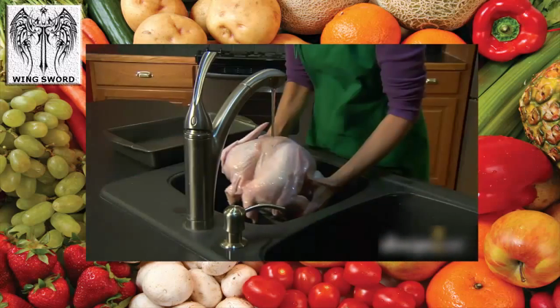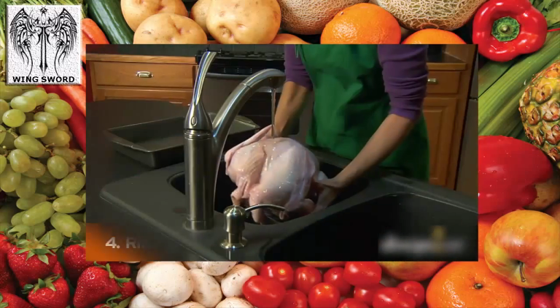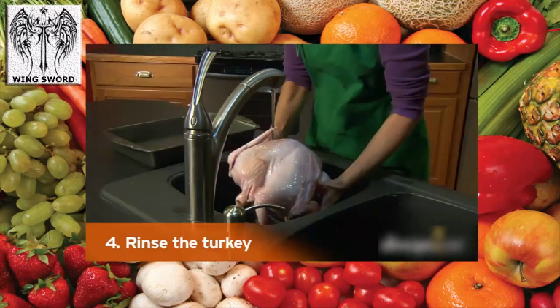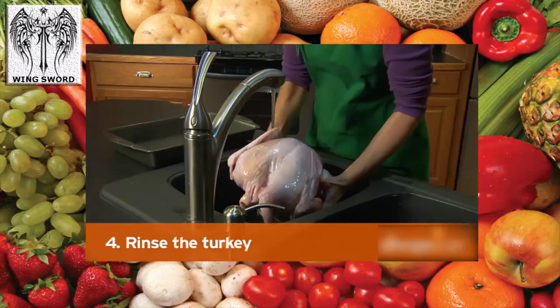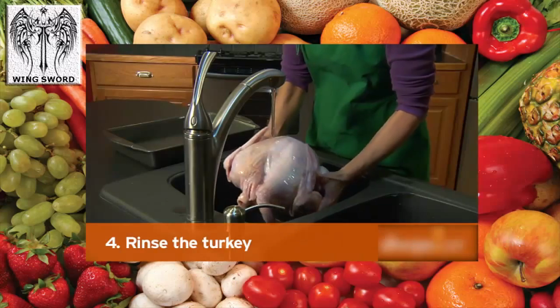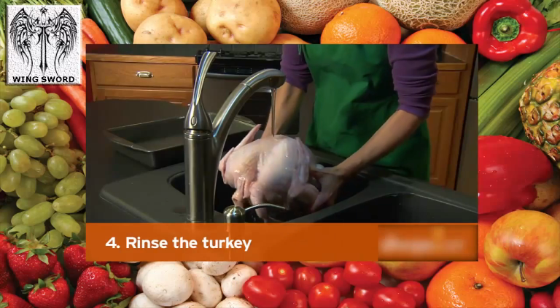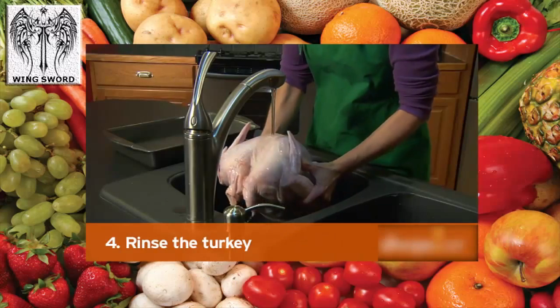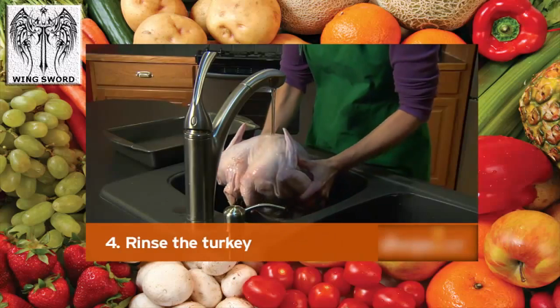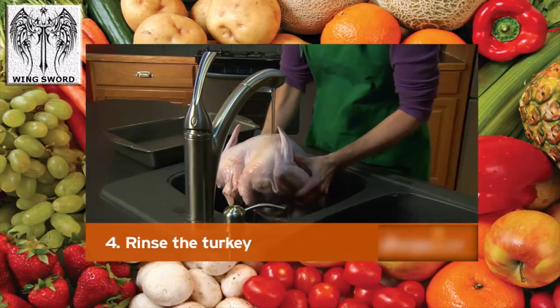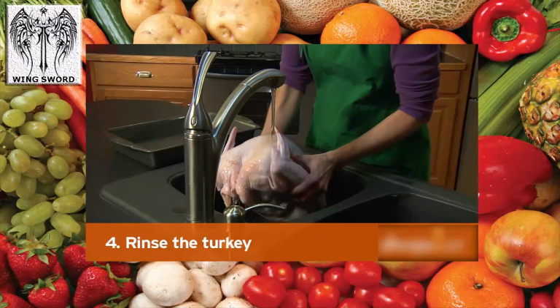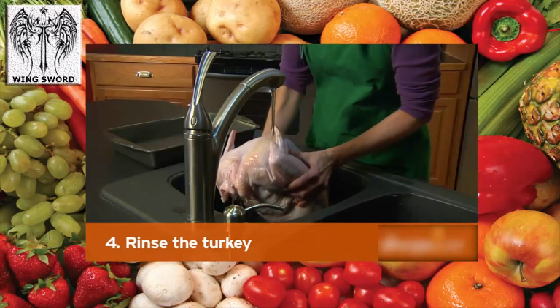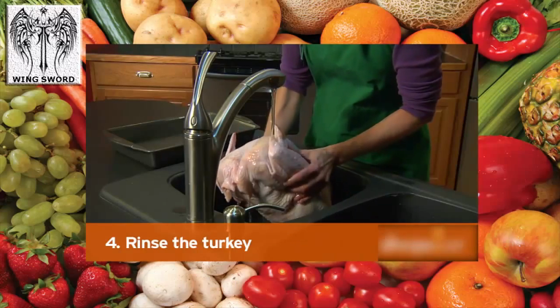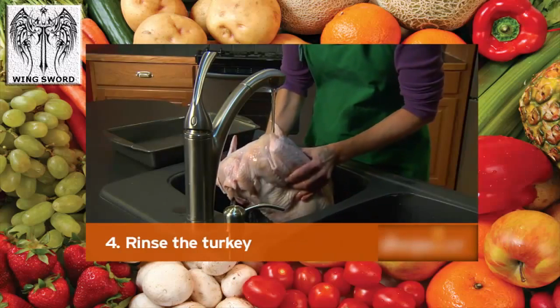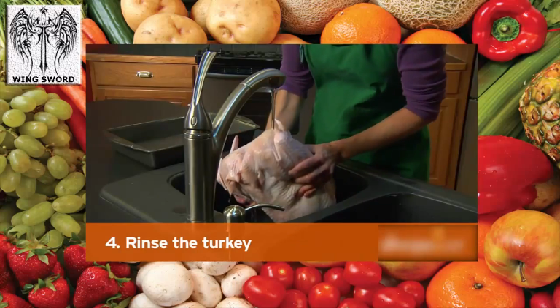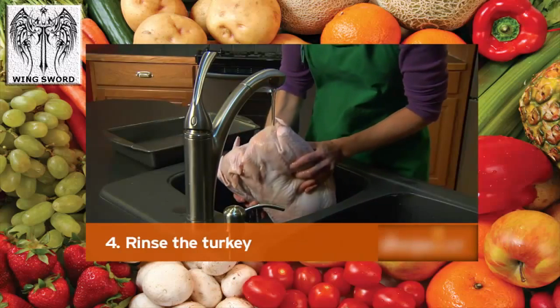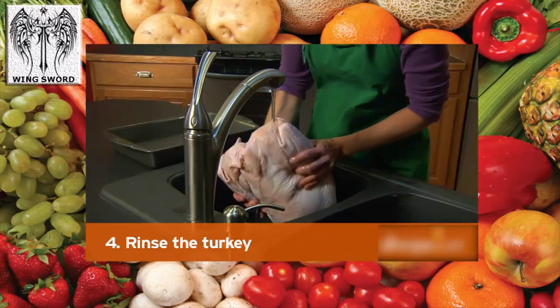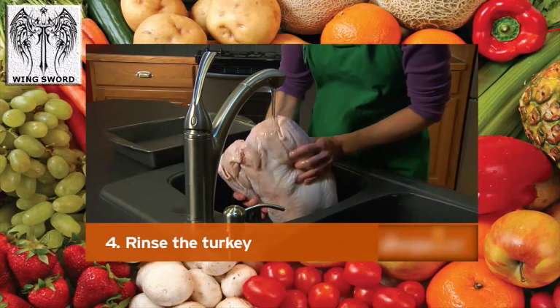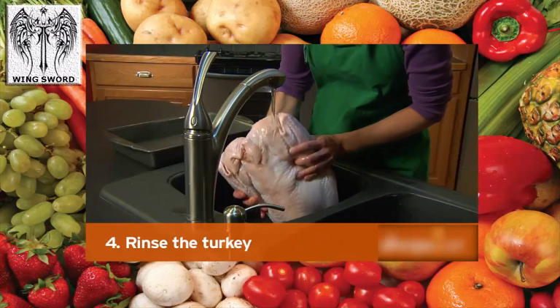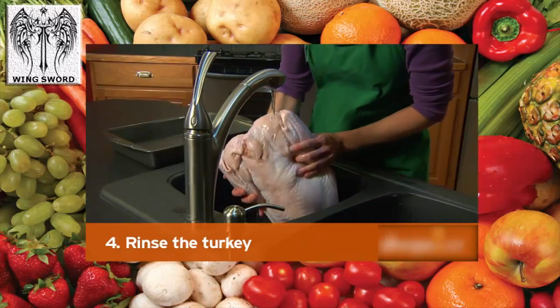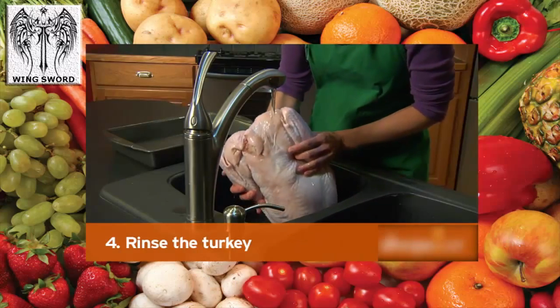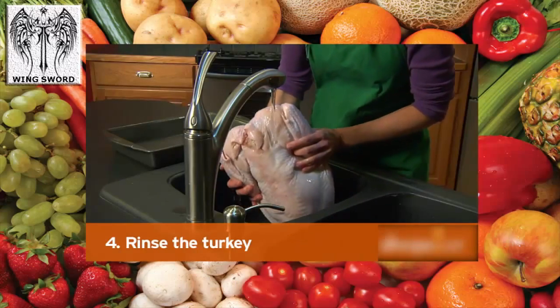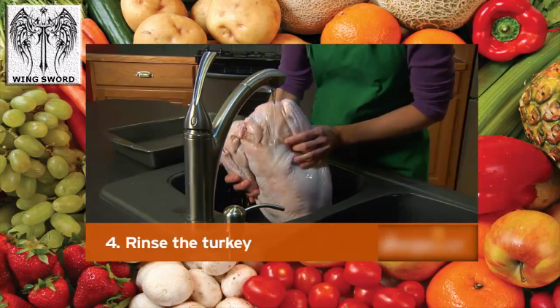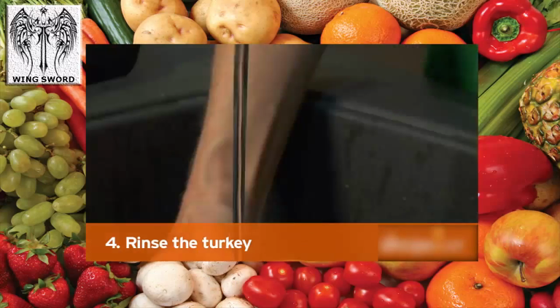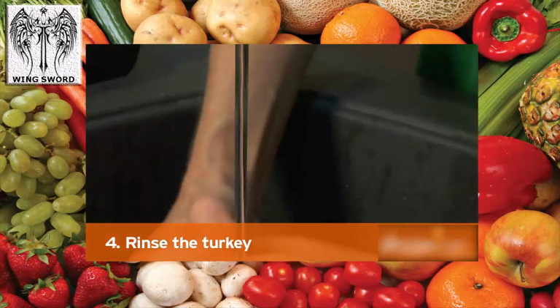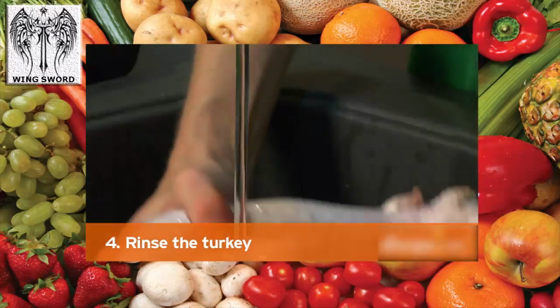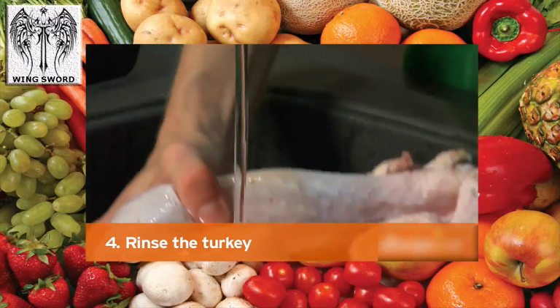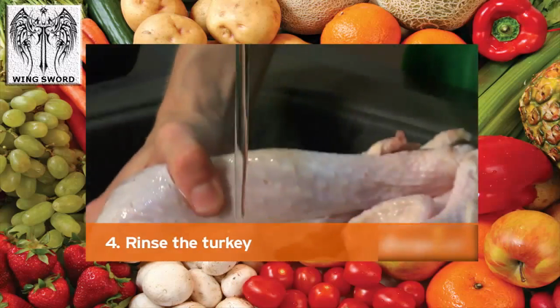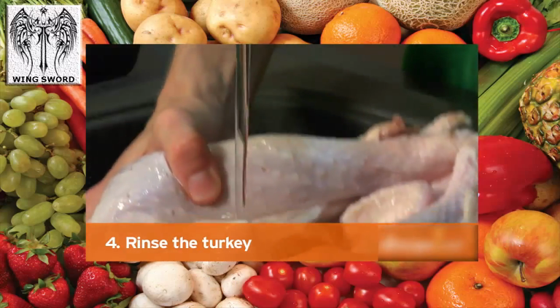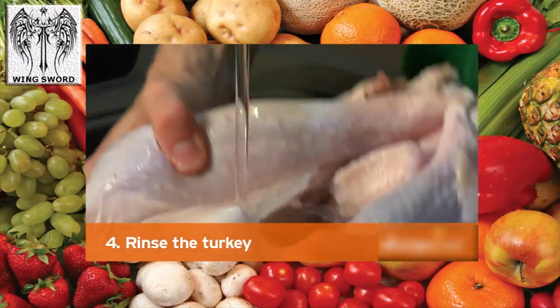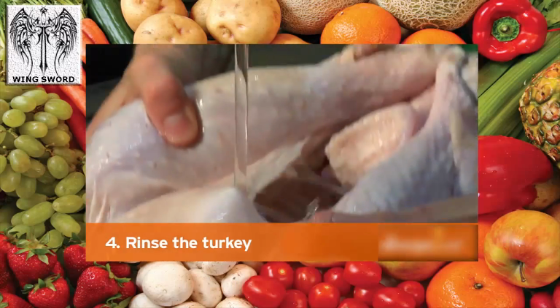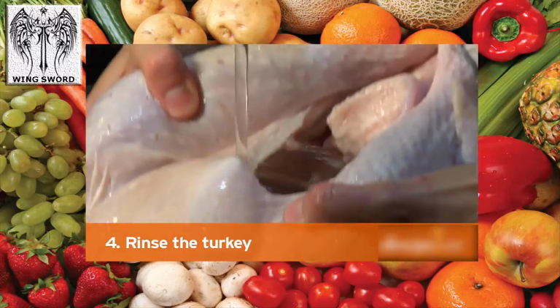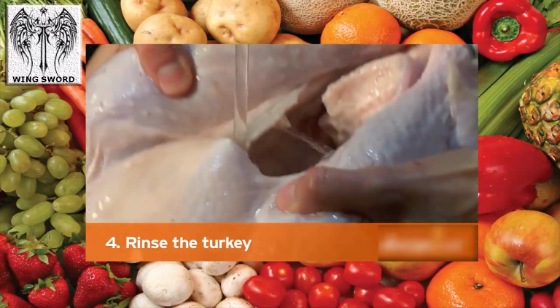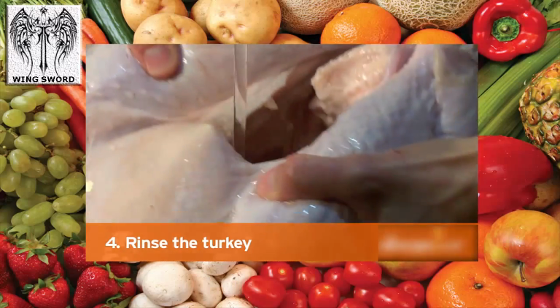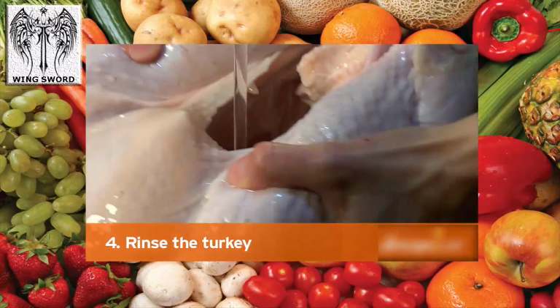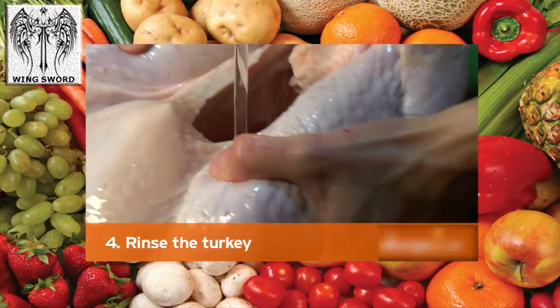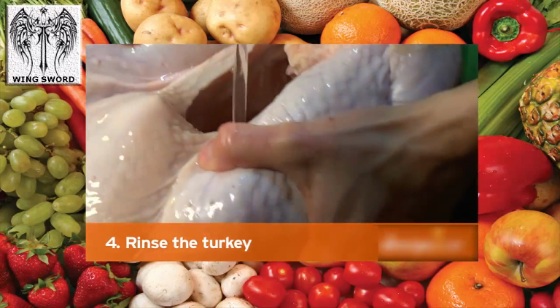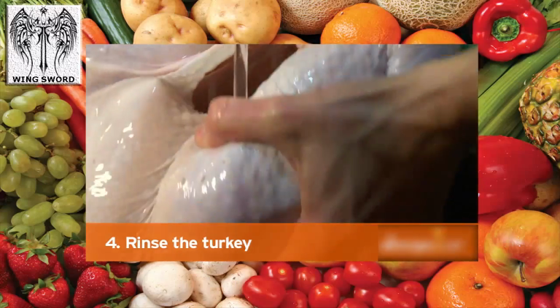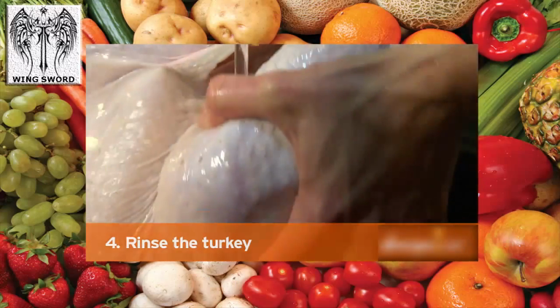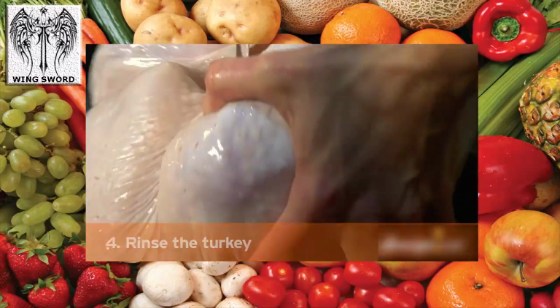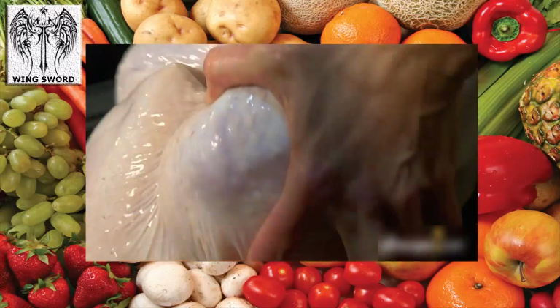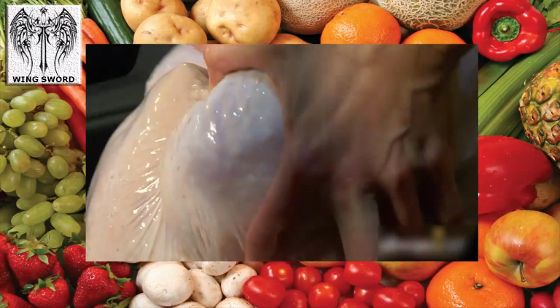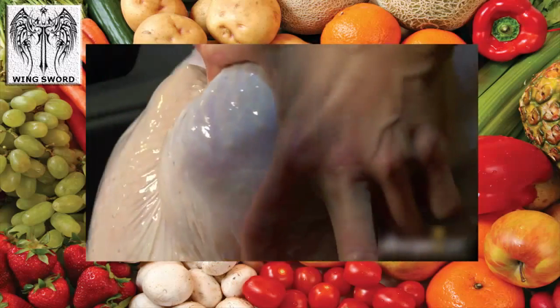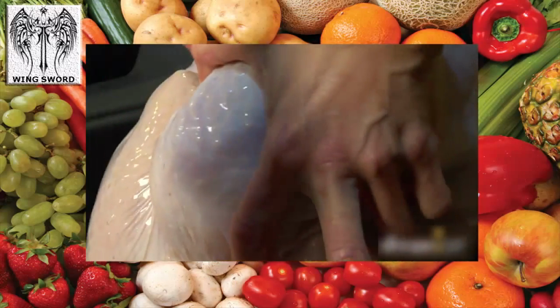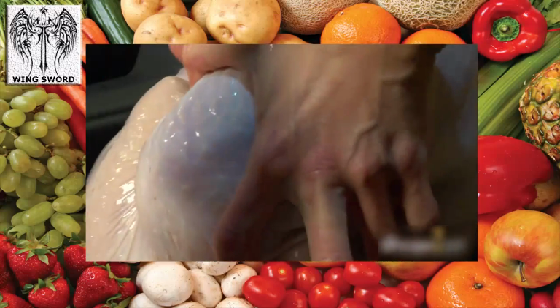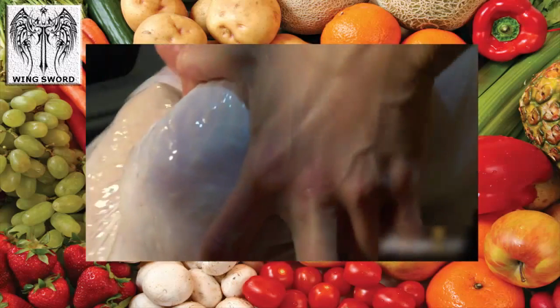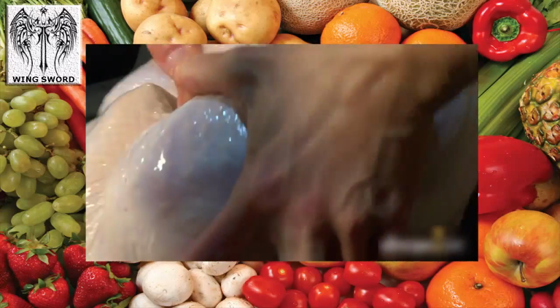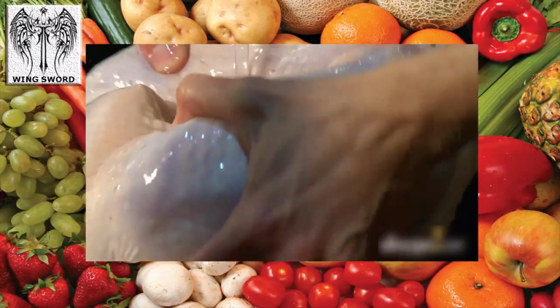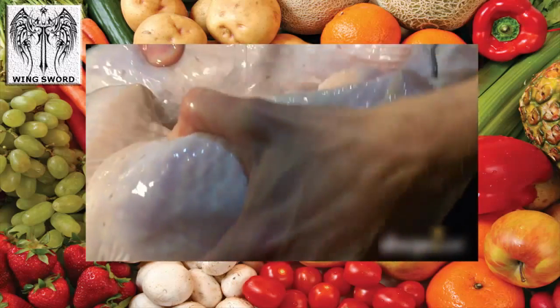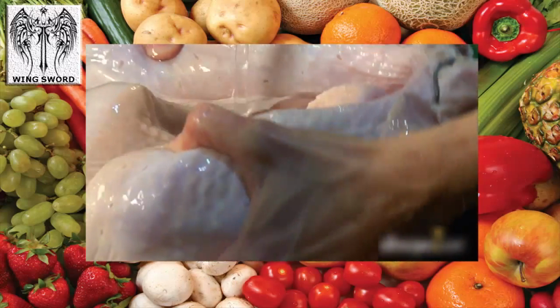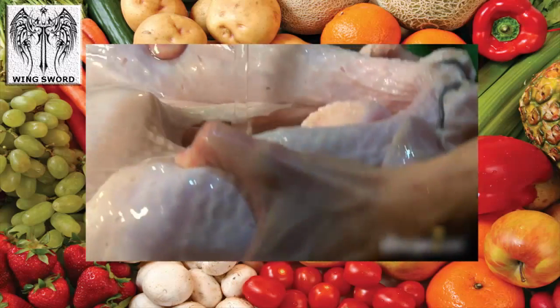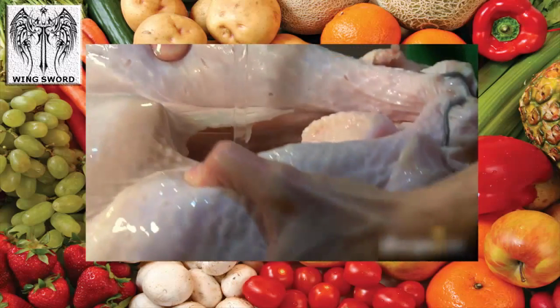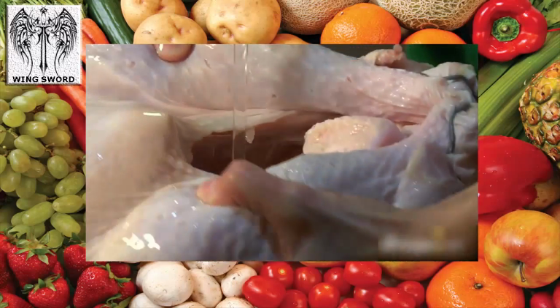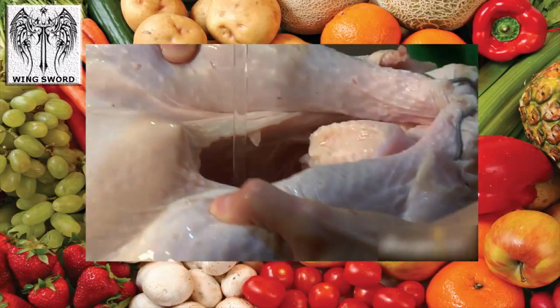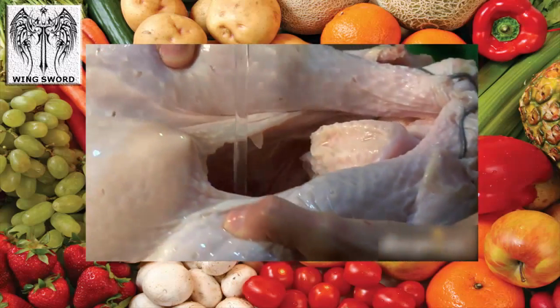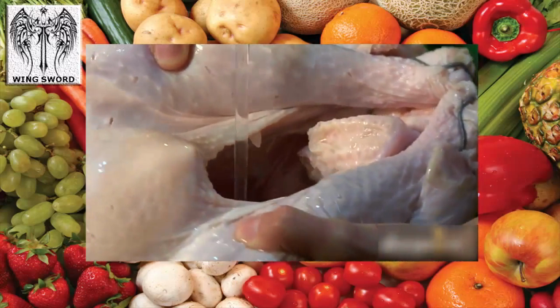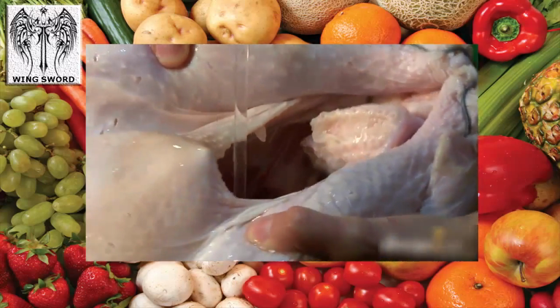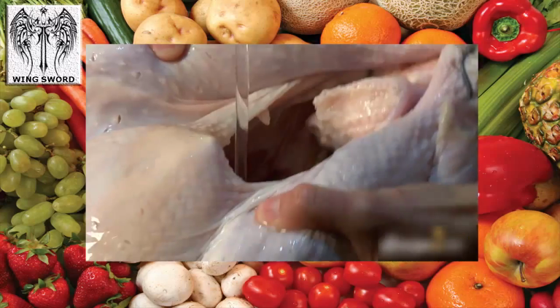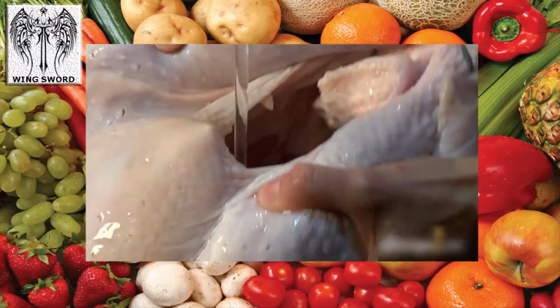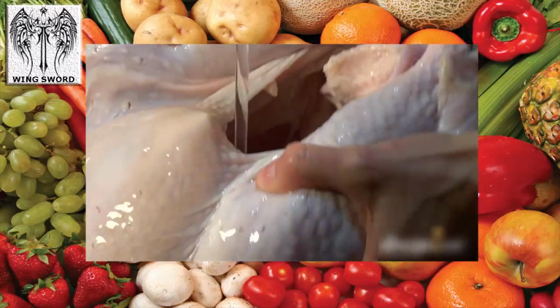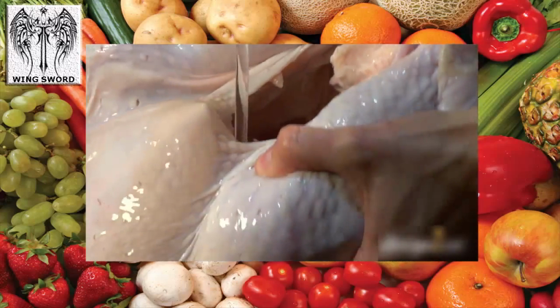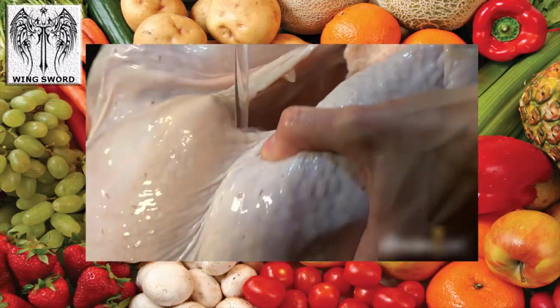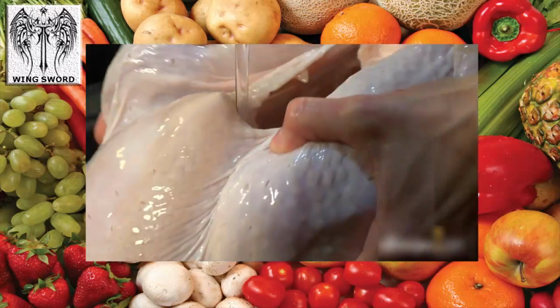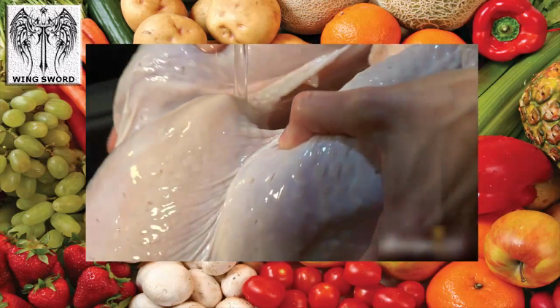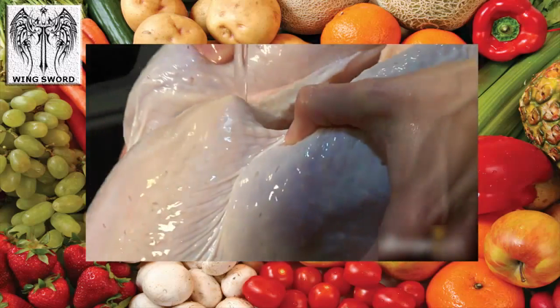Step 4: Rinse the turkey. Make sure to rinse the bird with cold water inside and out several times.